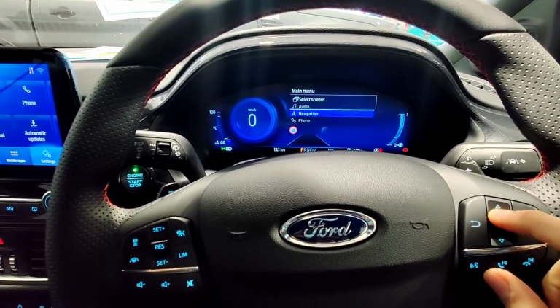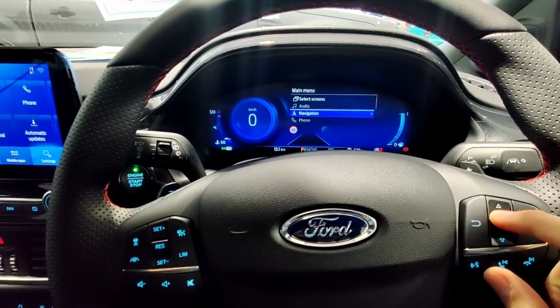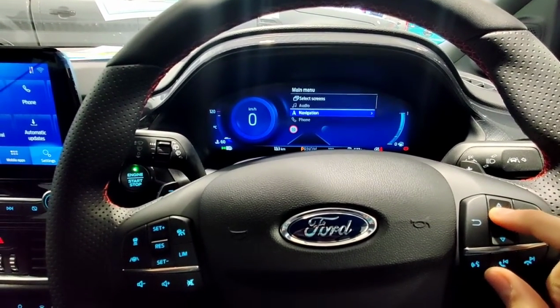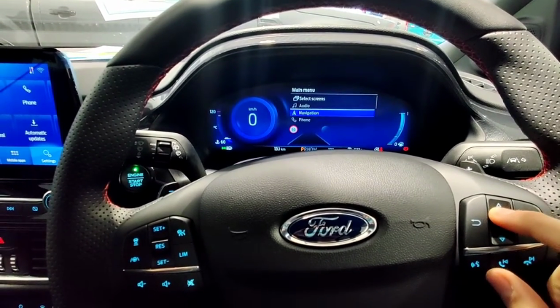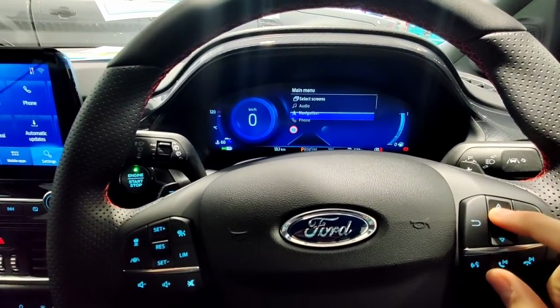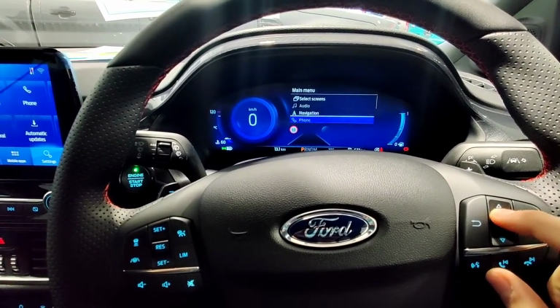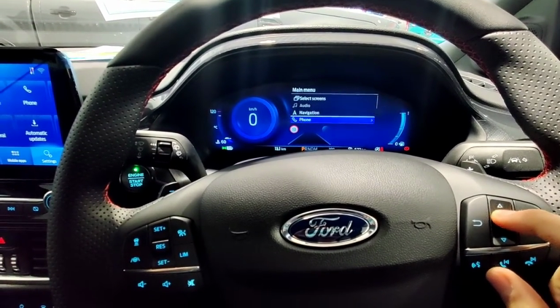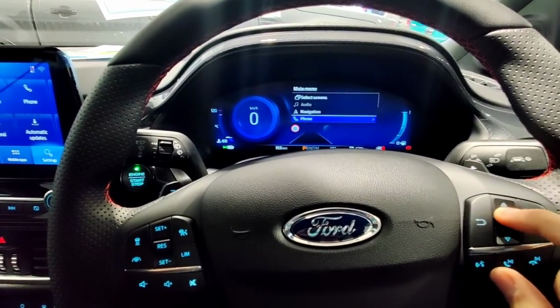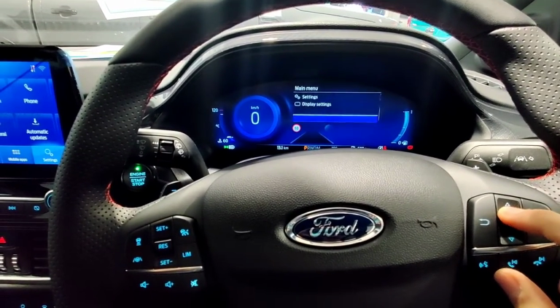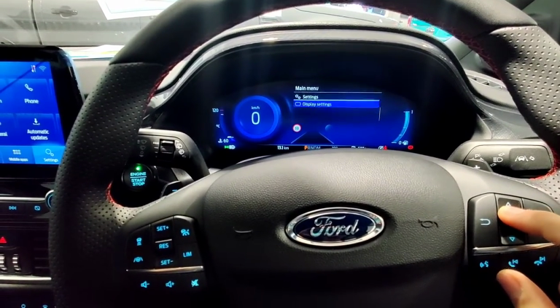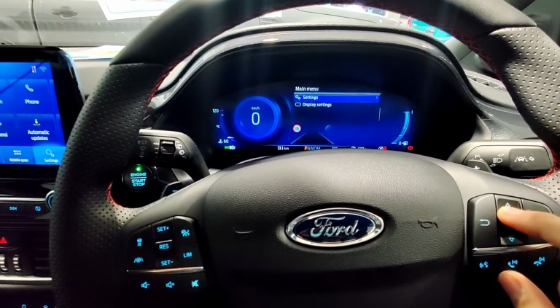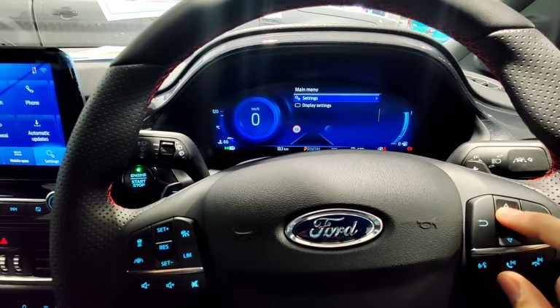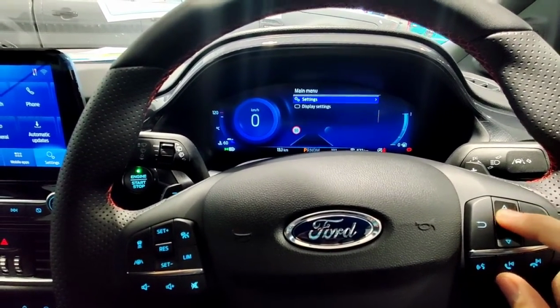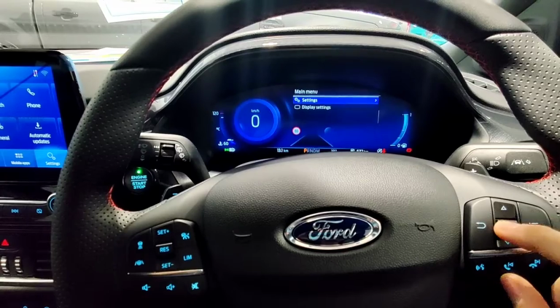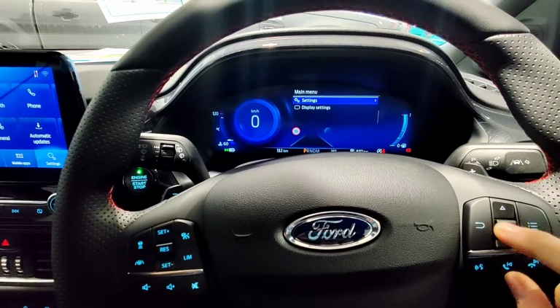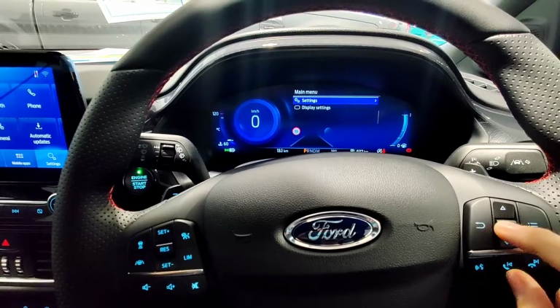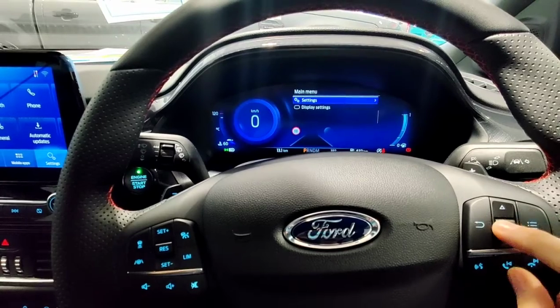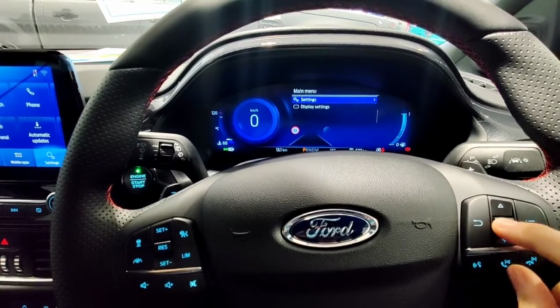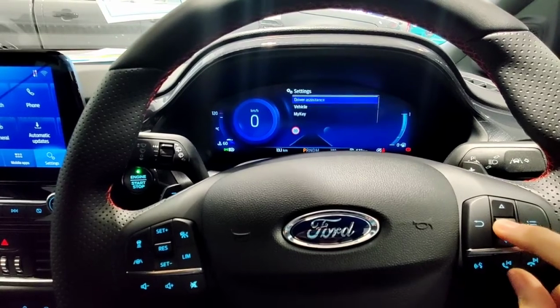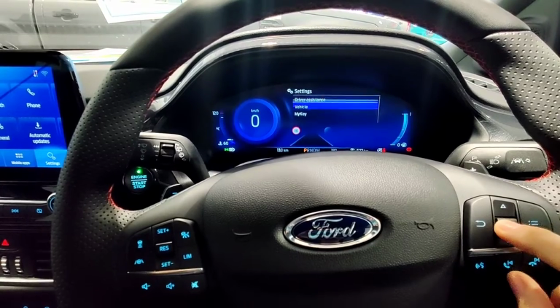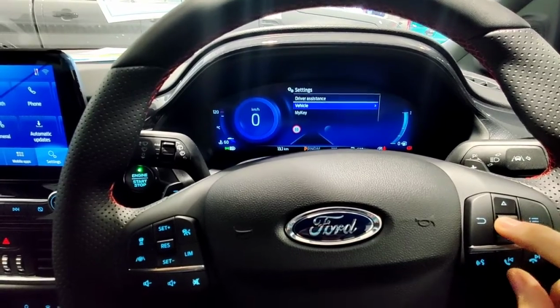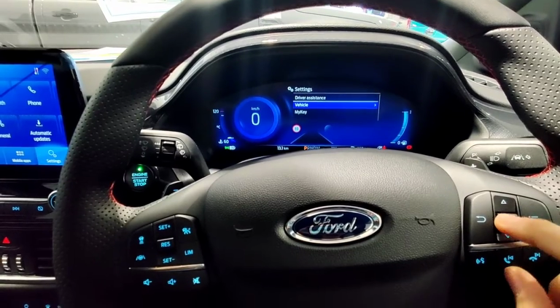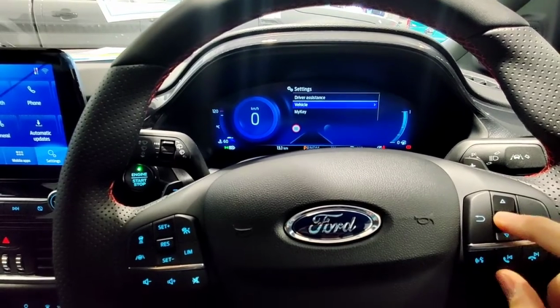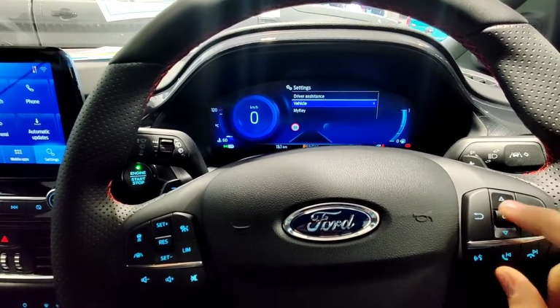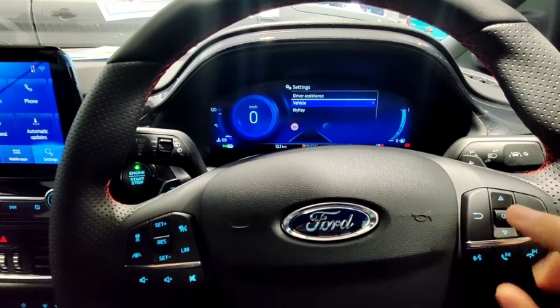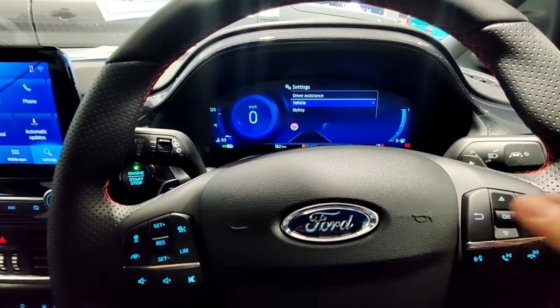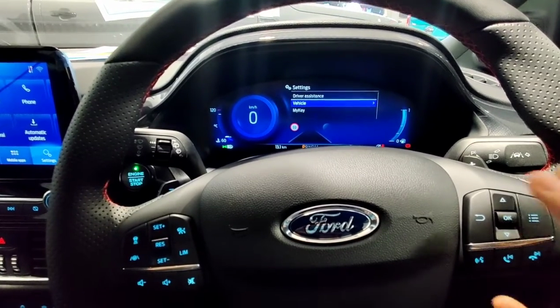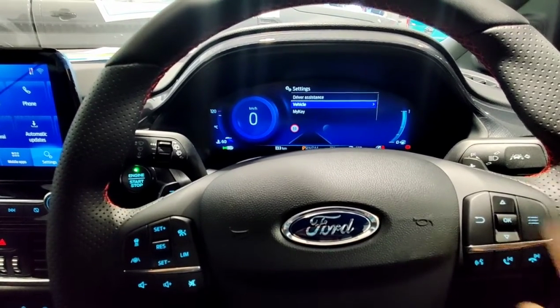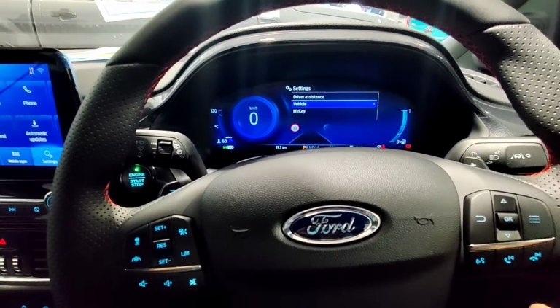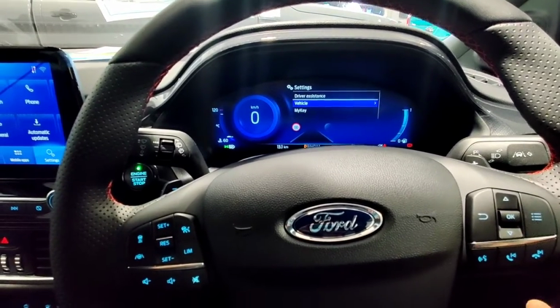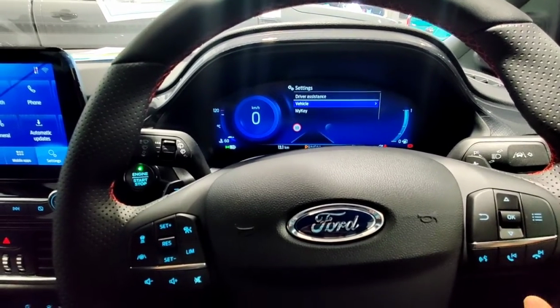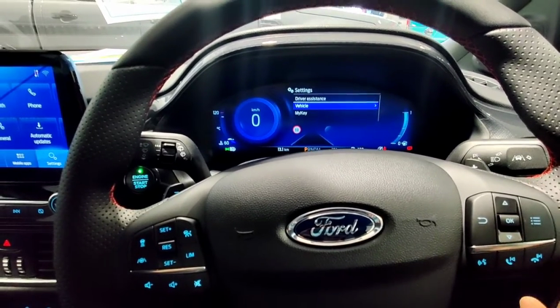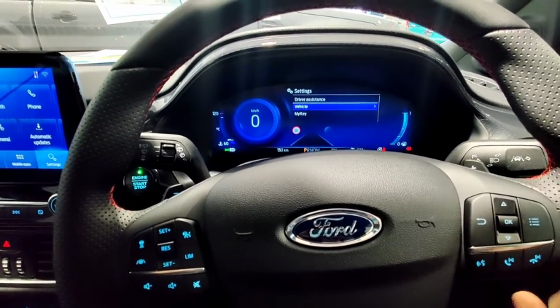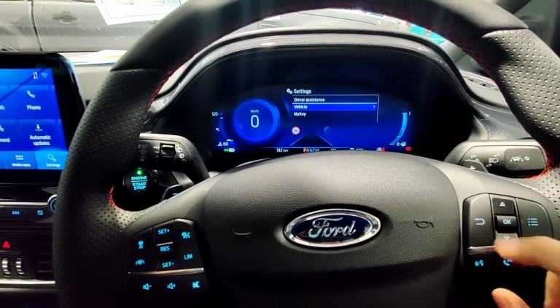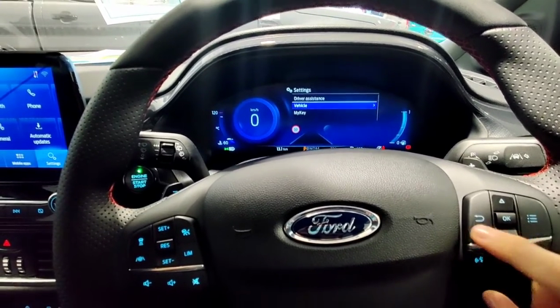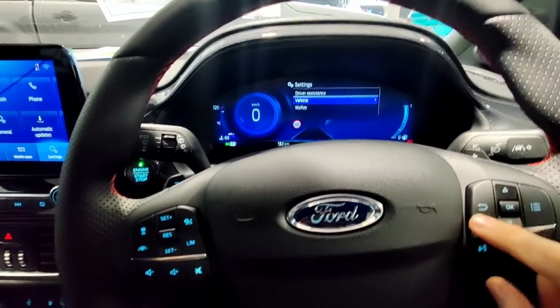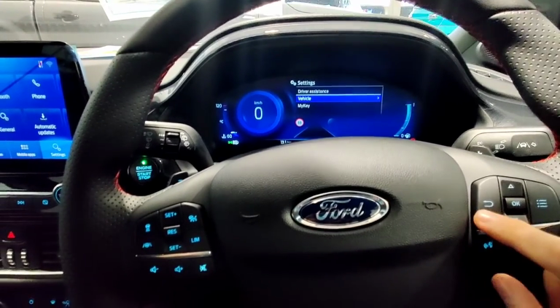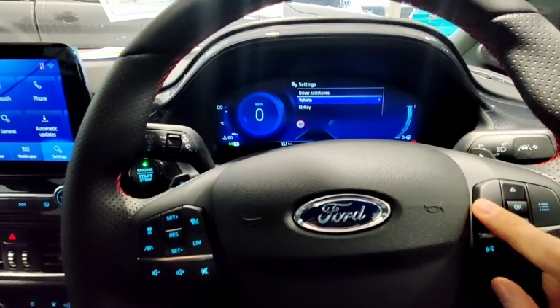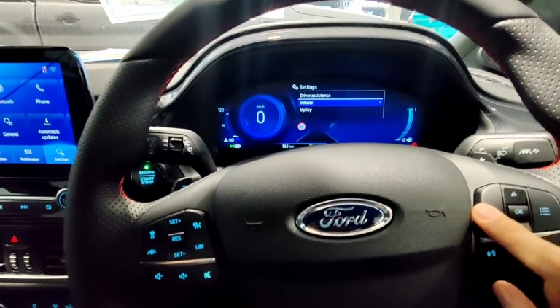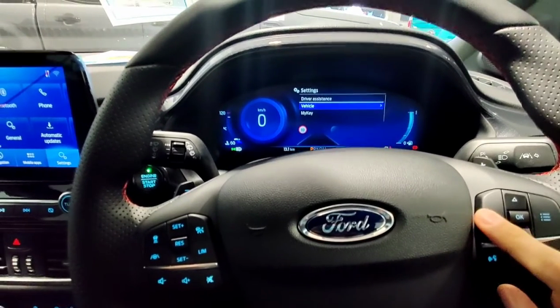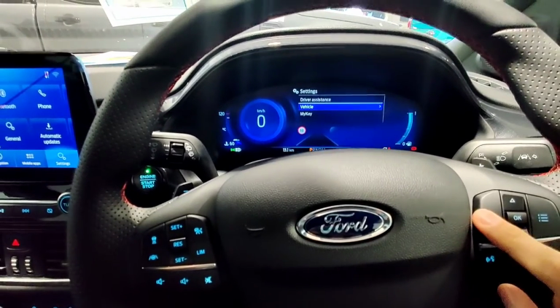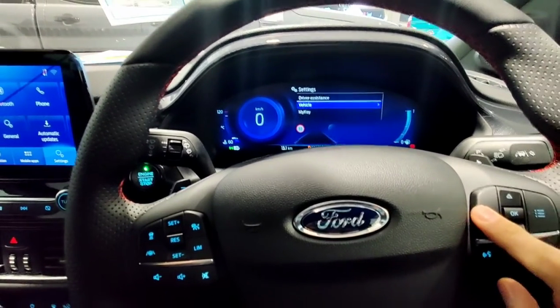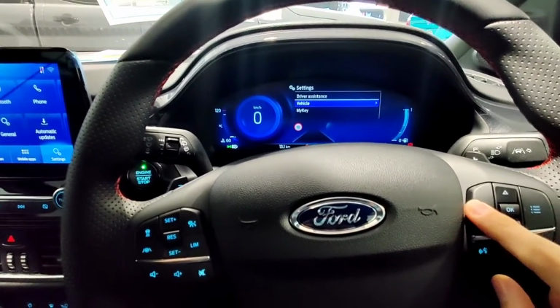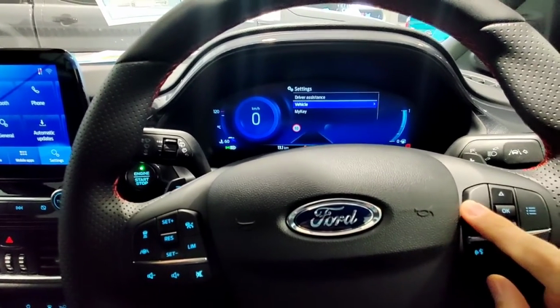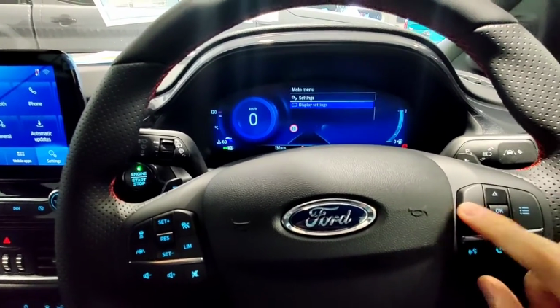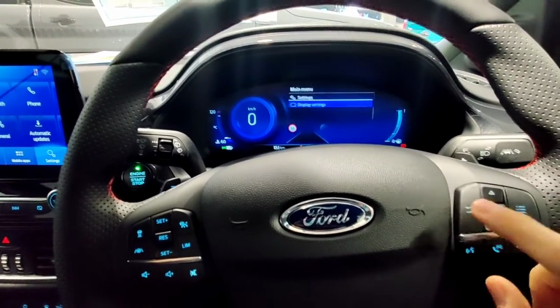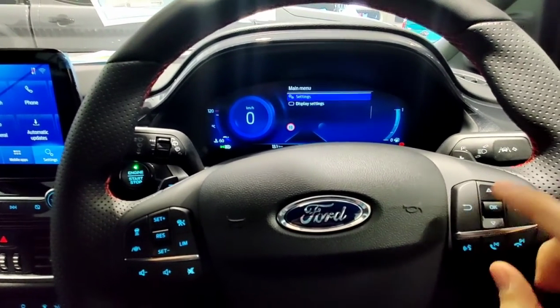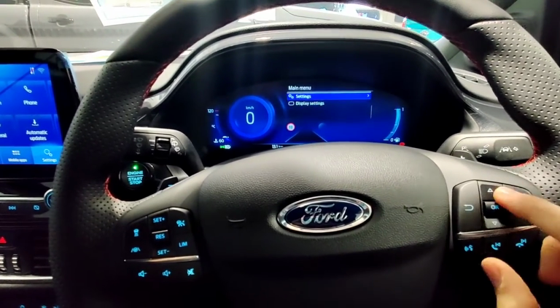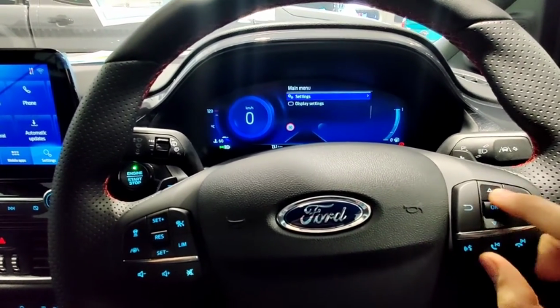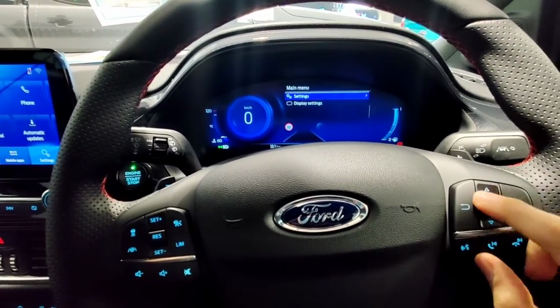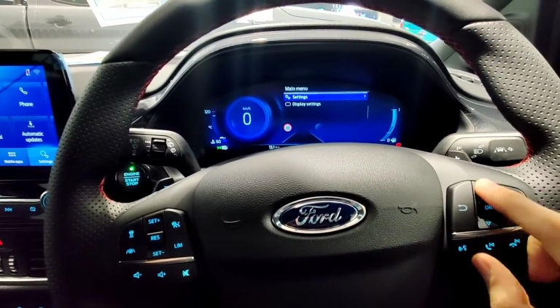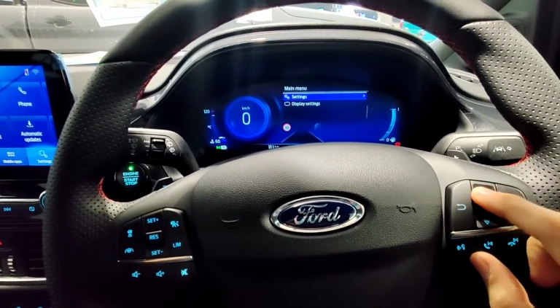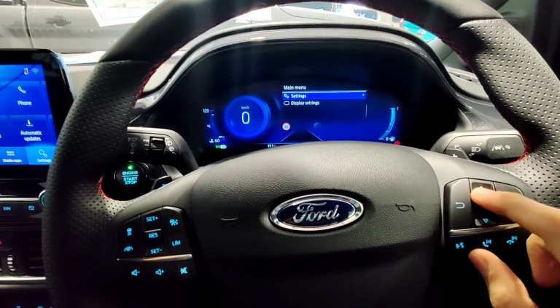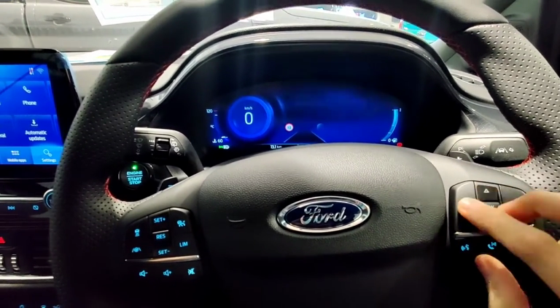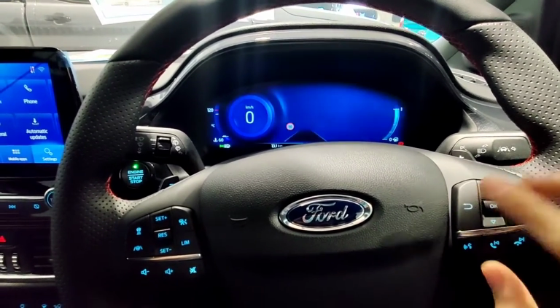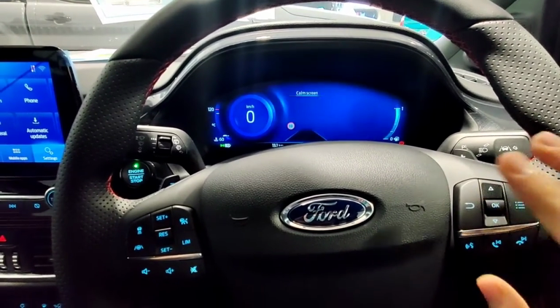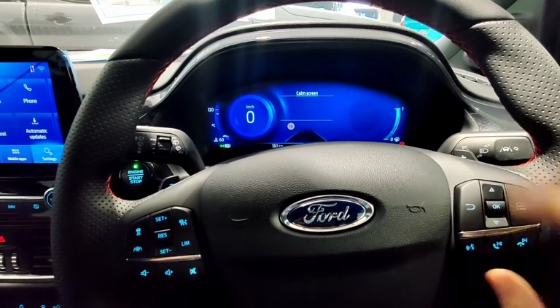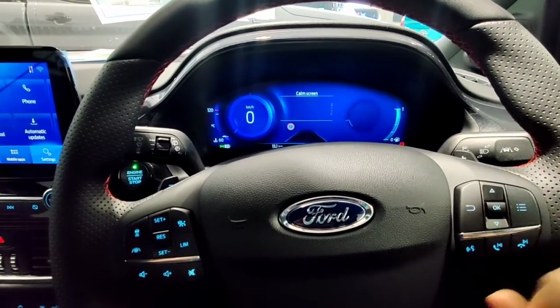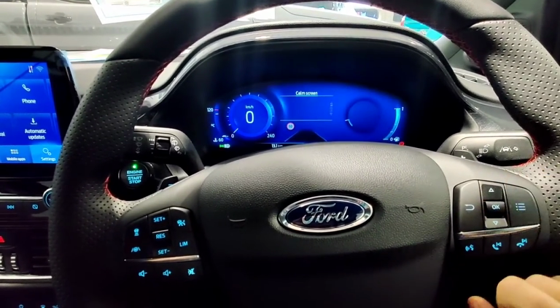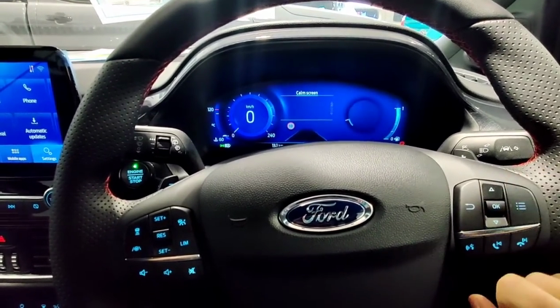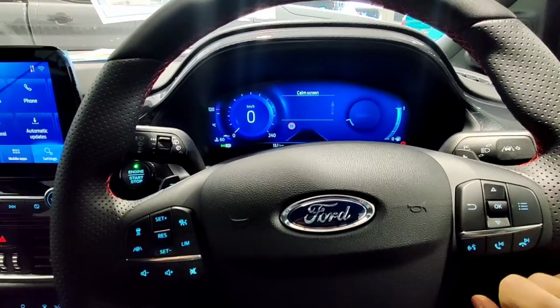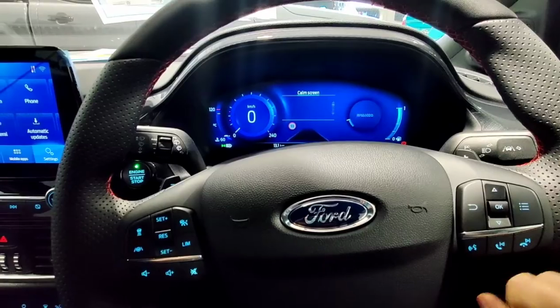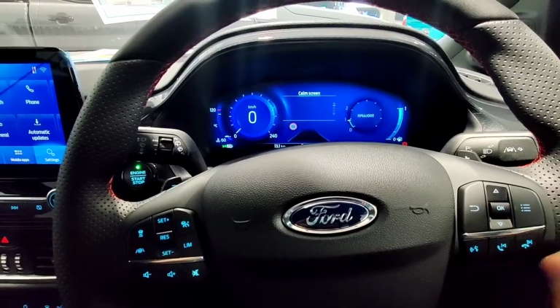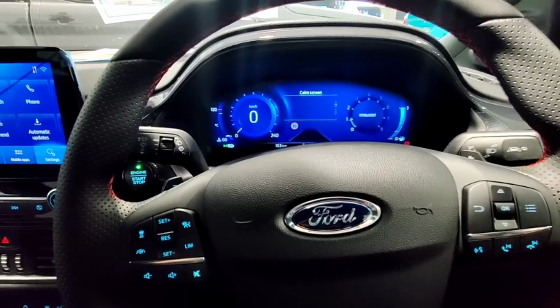Audio, navigation, phone, settings — there's a lot of settings in here that you can change. I won't go through everything, but that's where you find them.